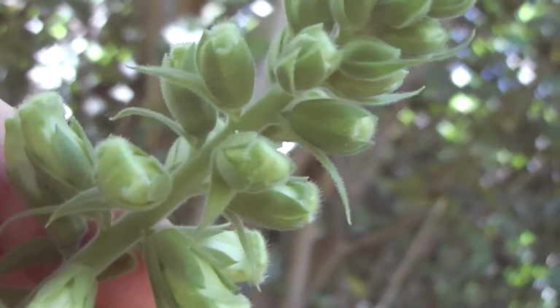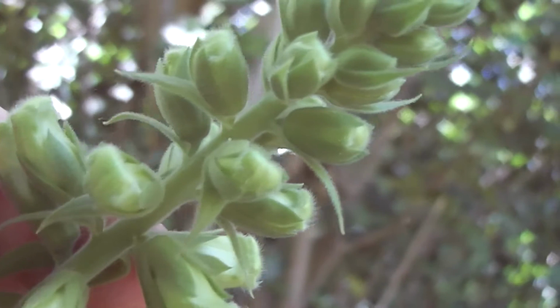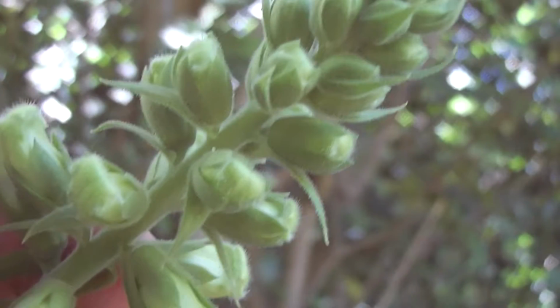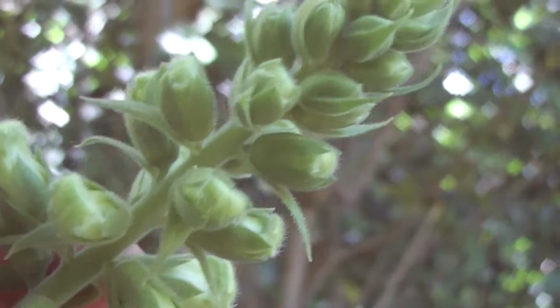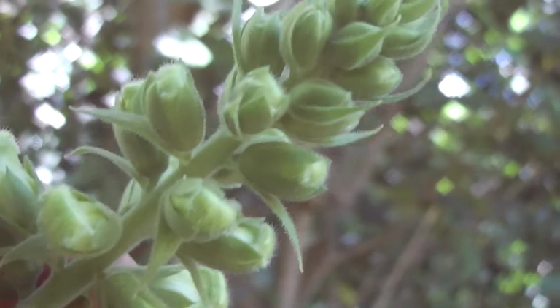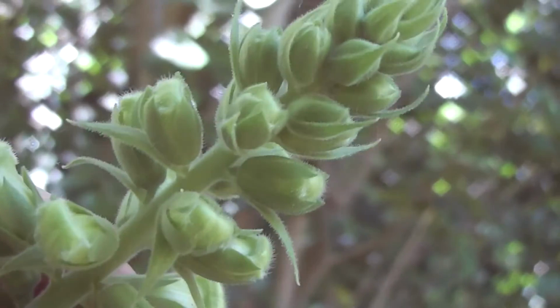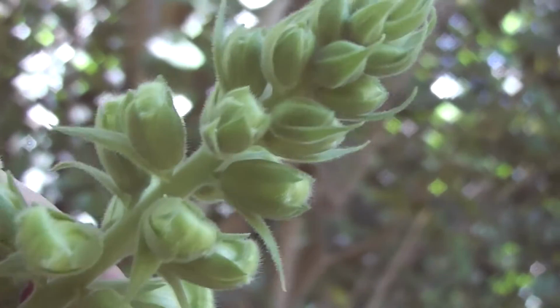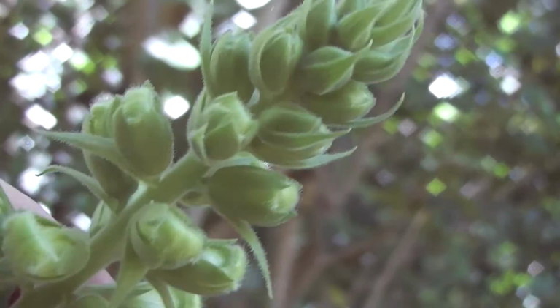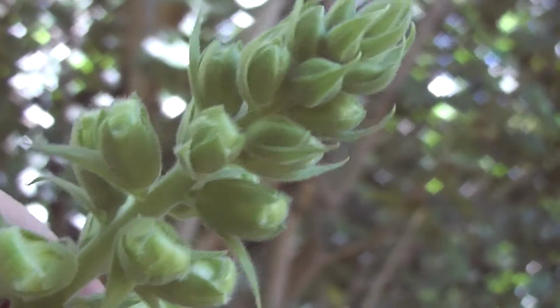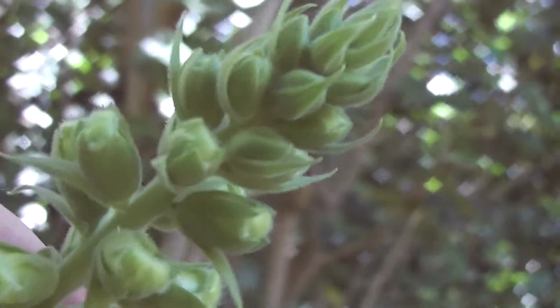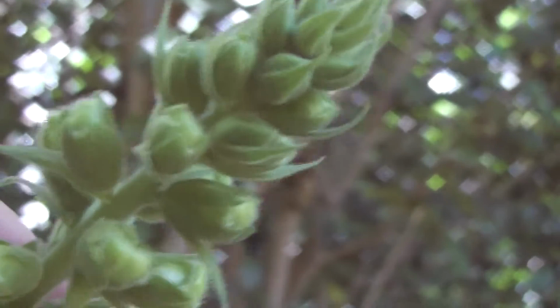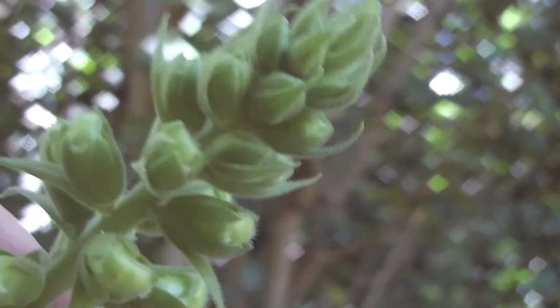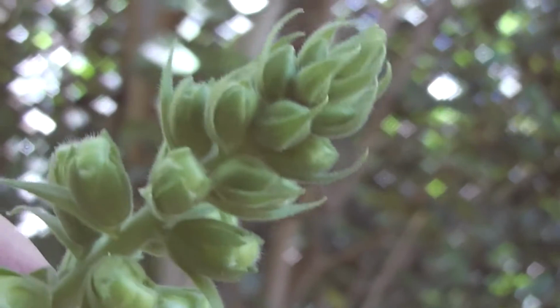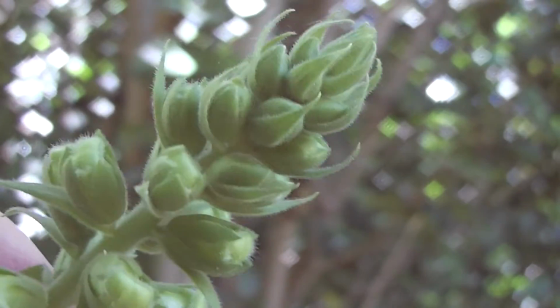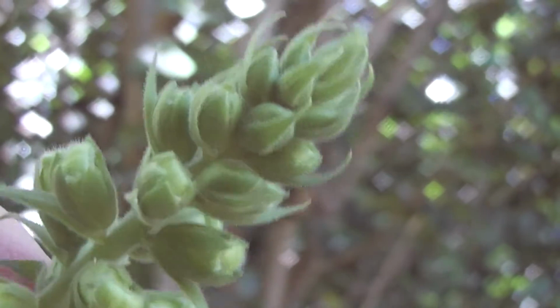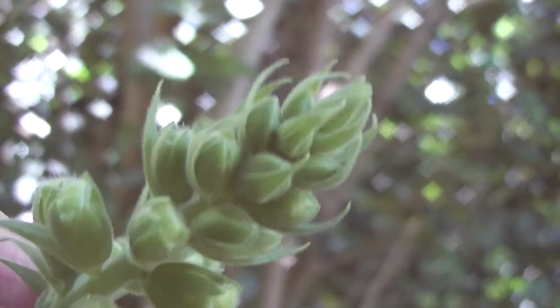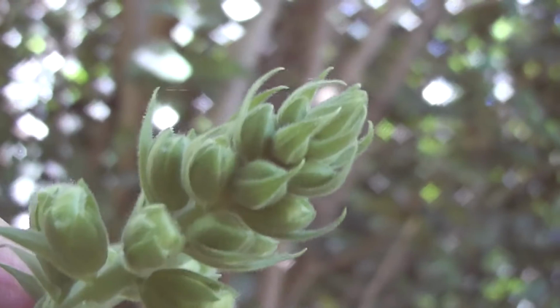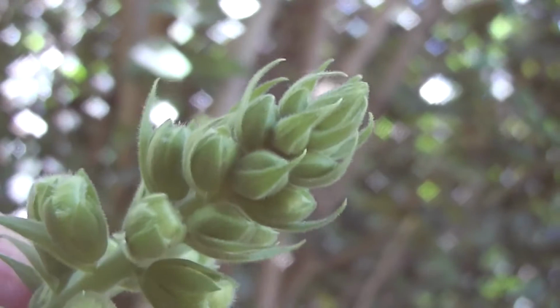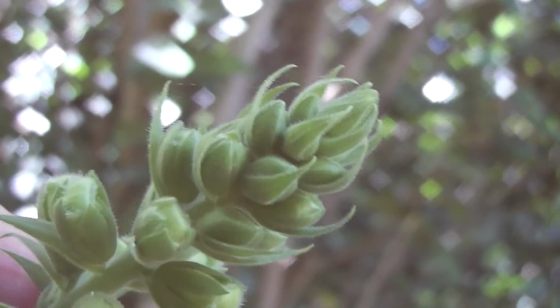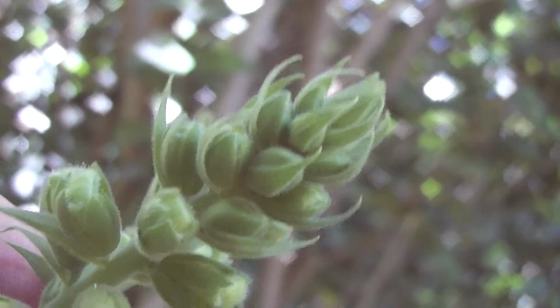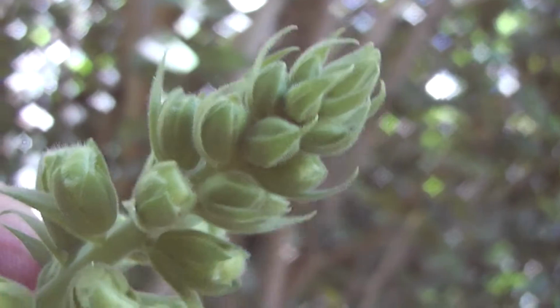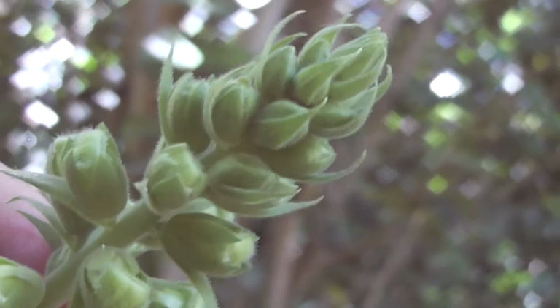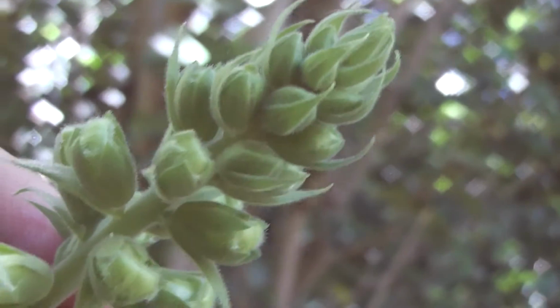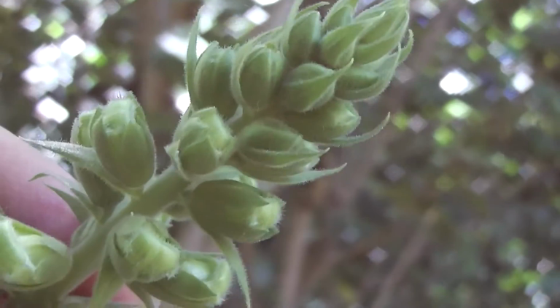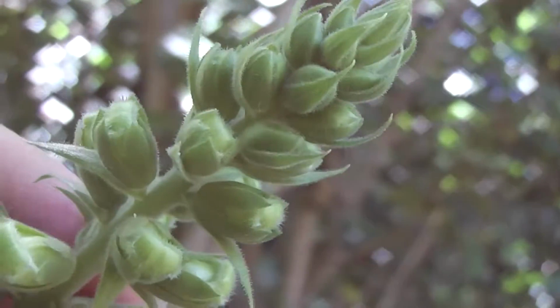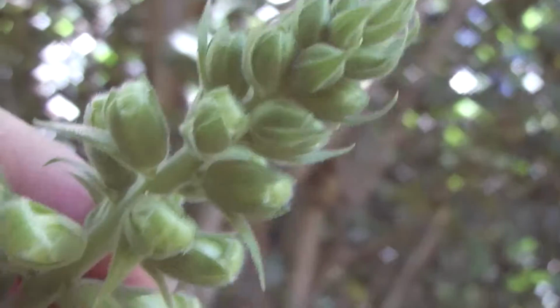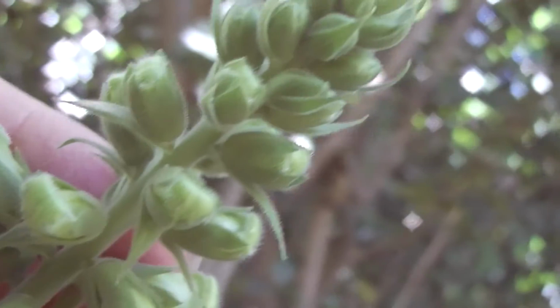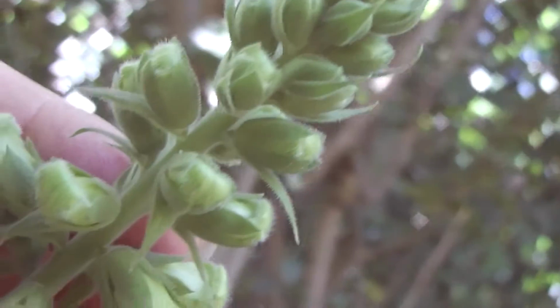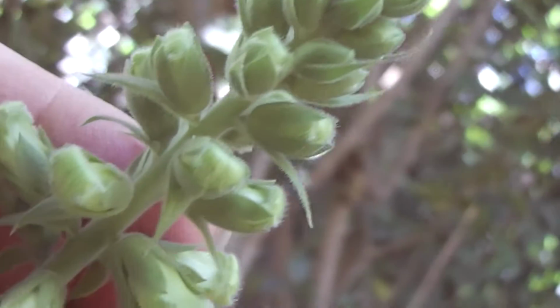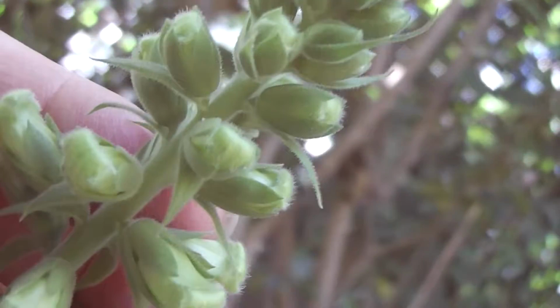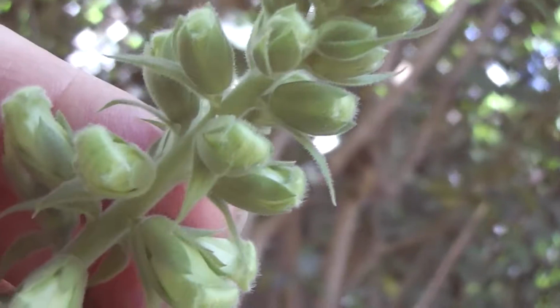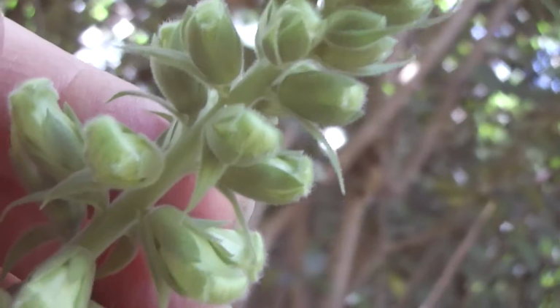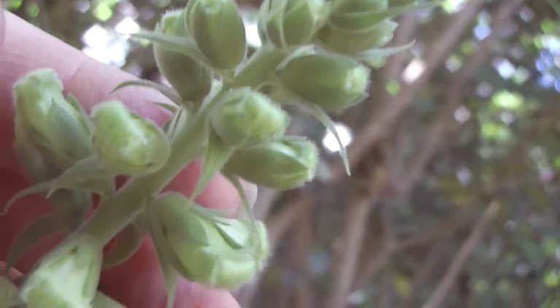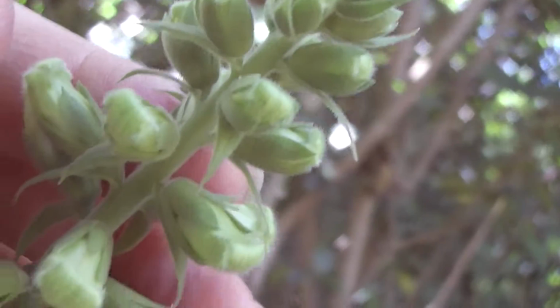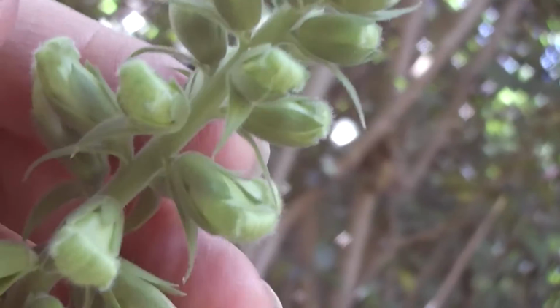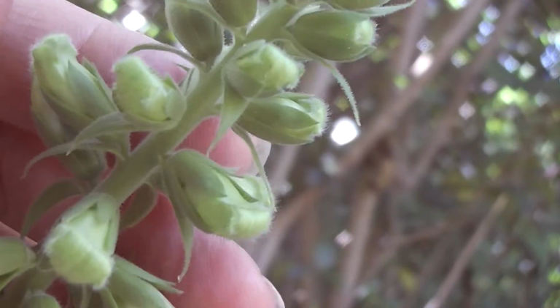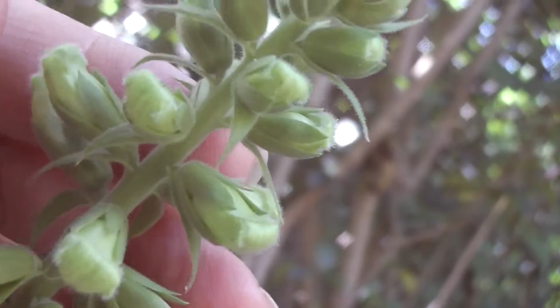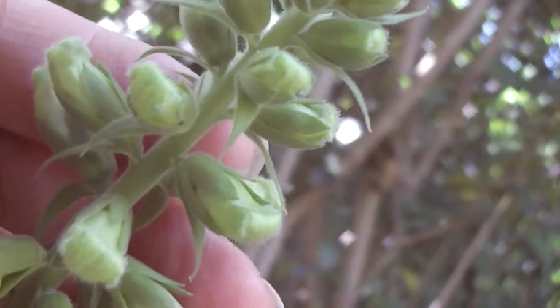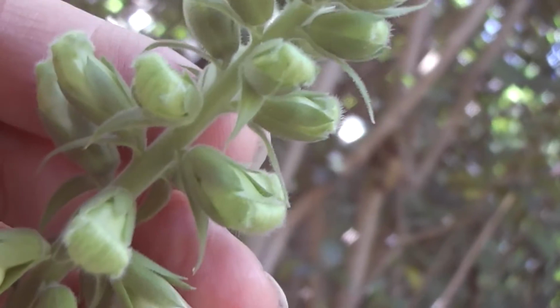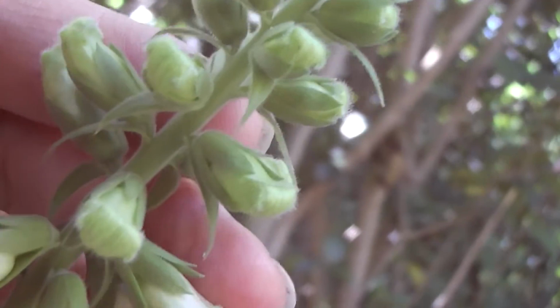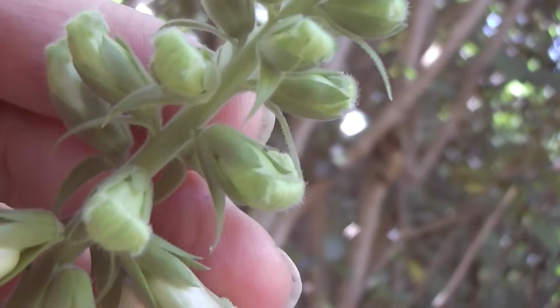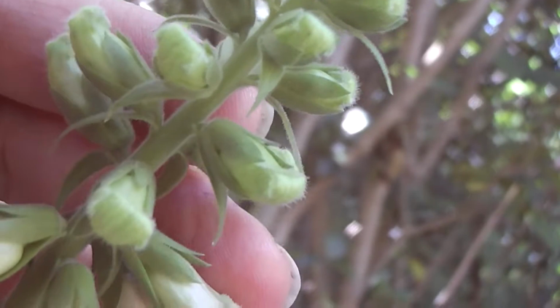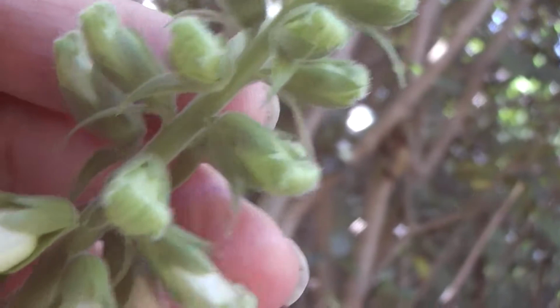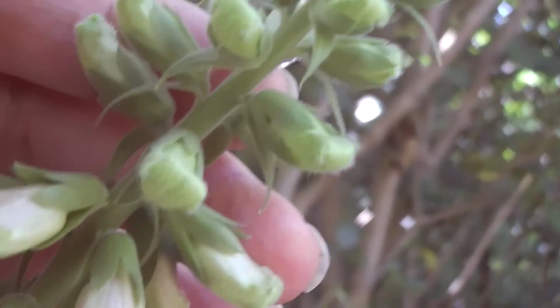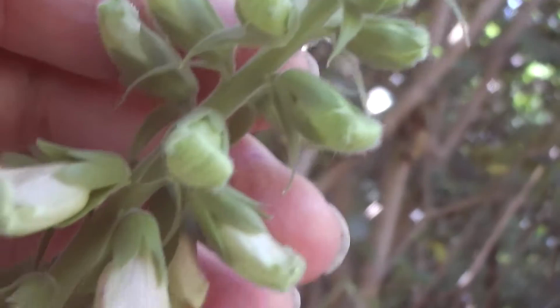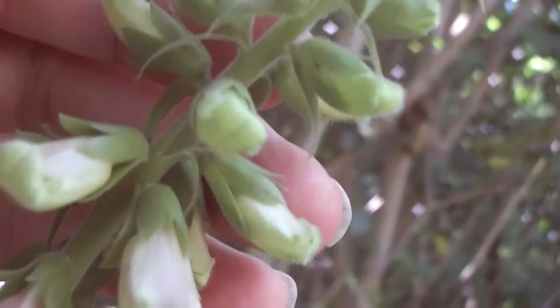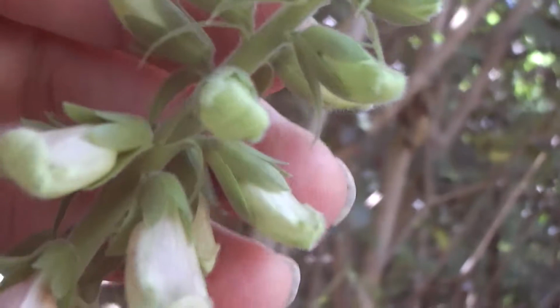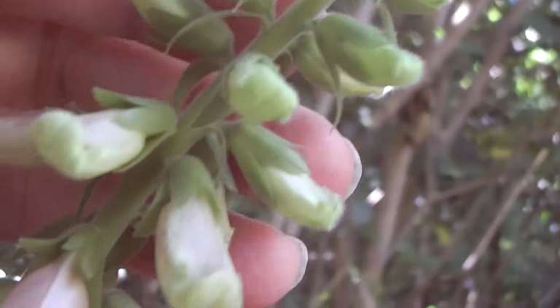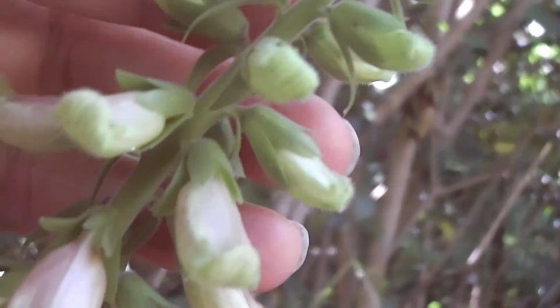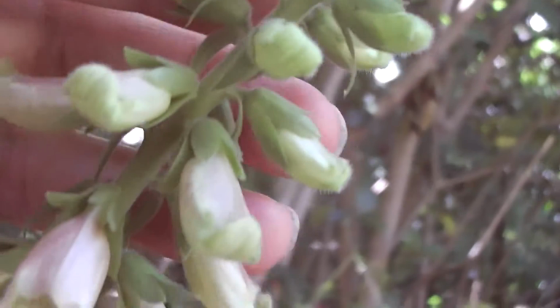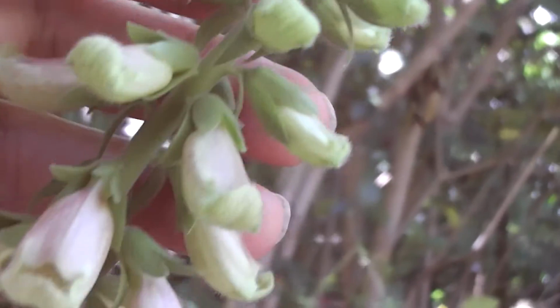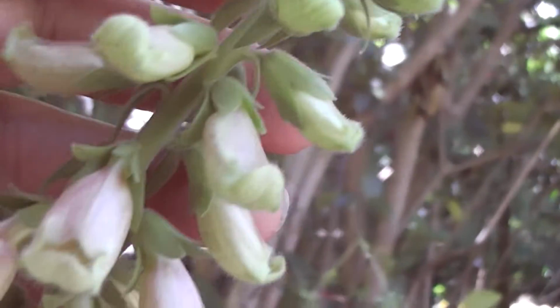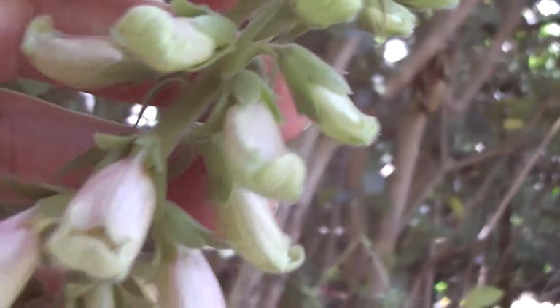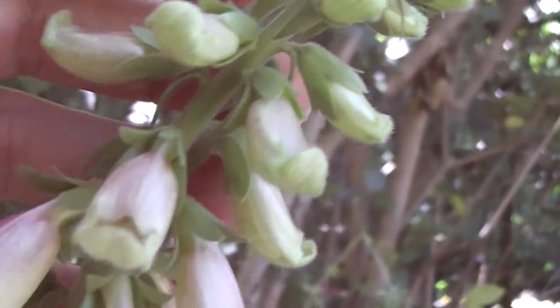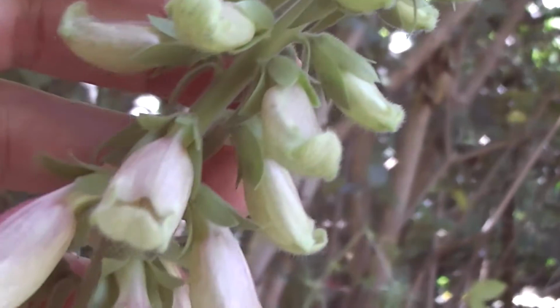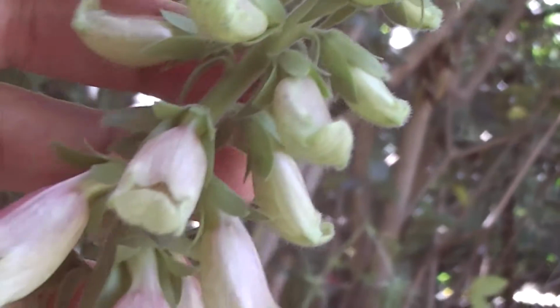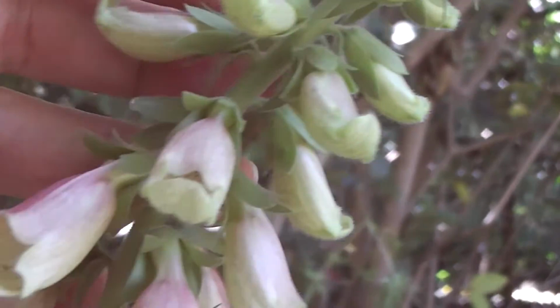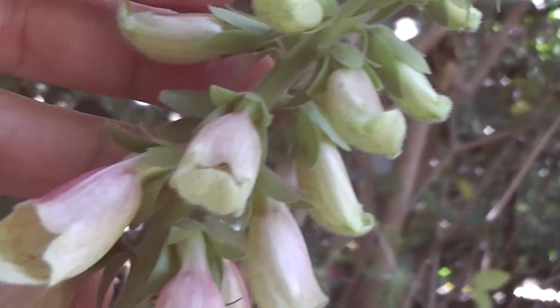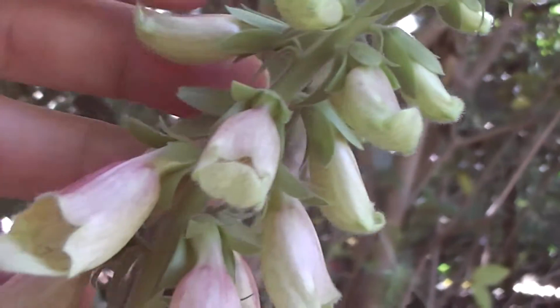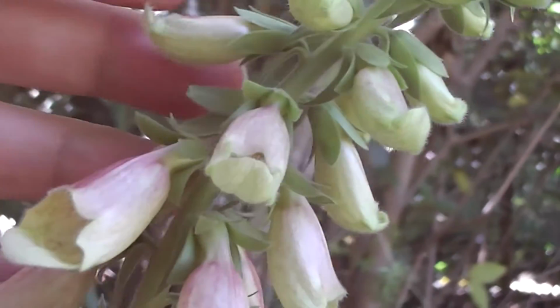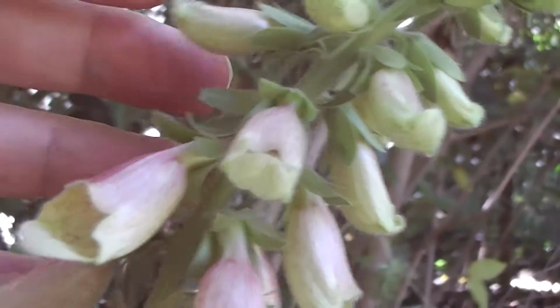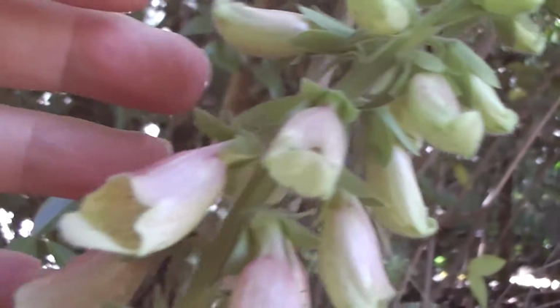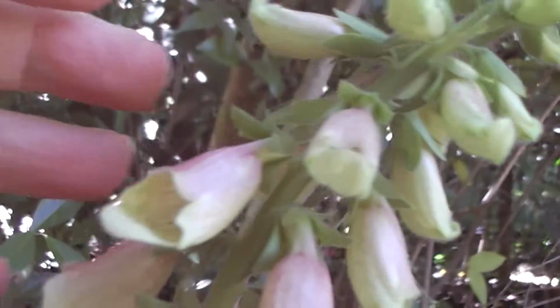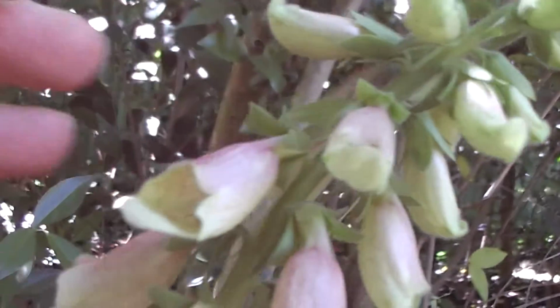Pretty Digitalis purpurea — or purpurea. I love them.